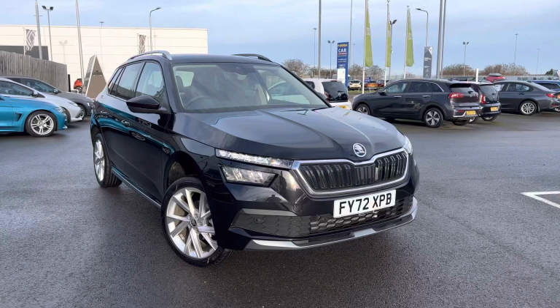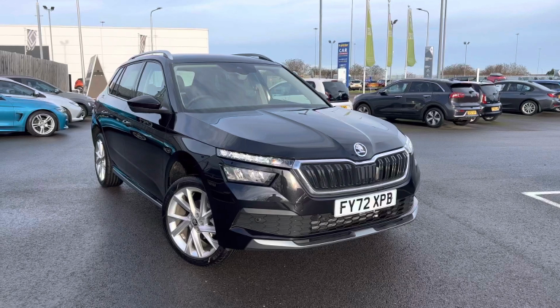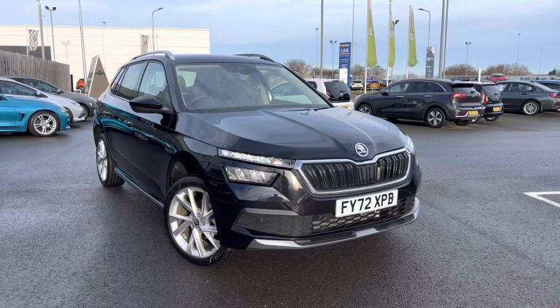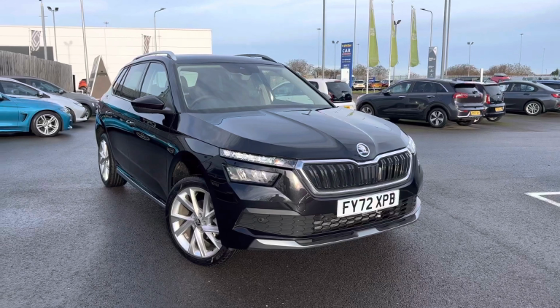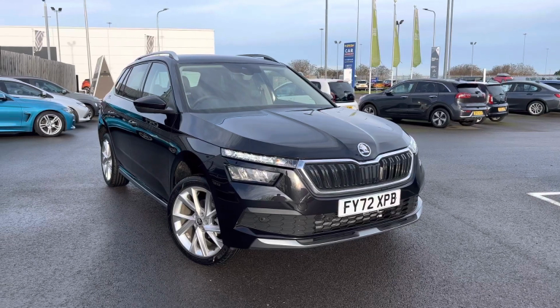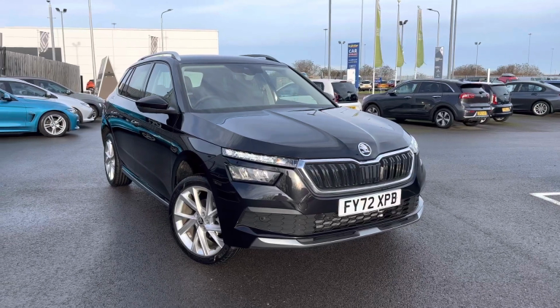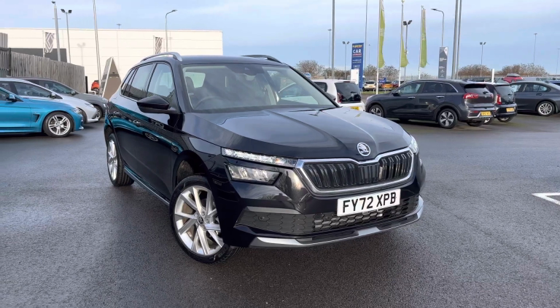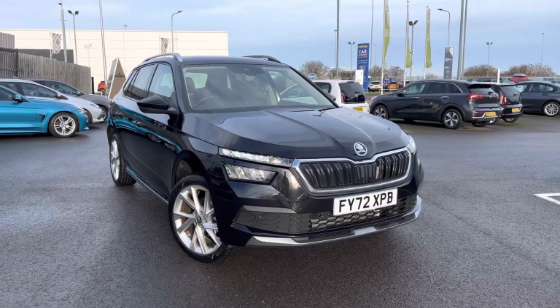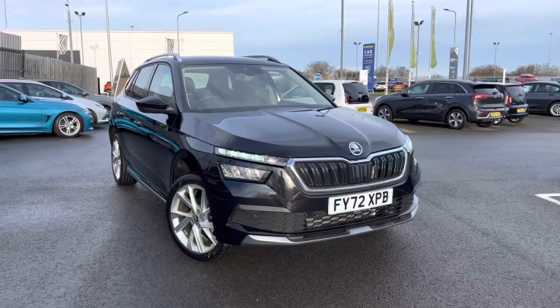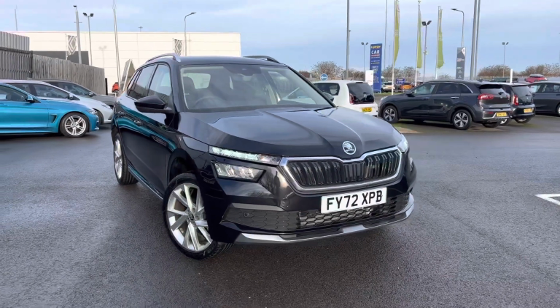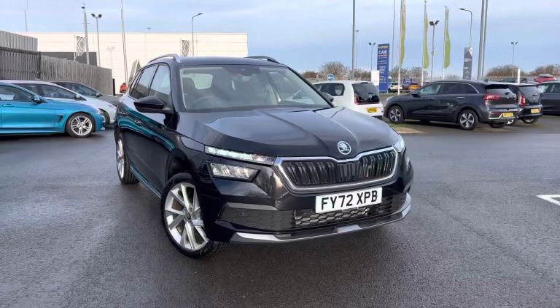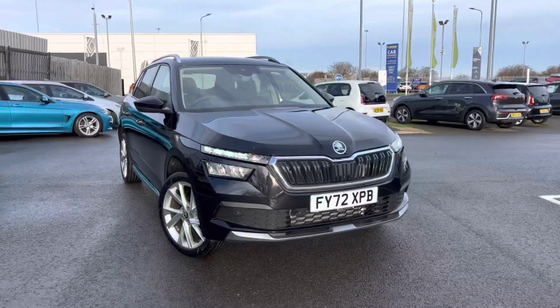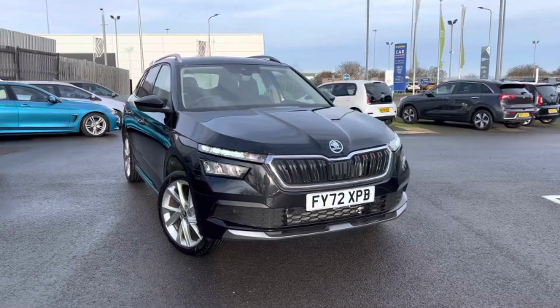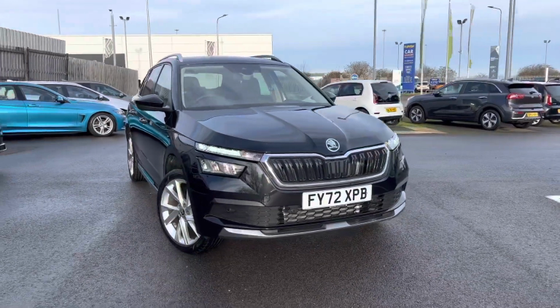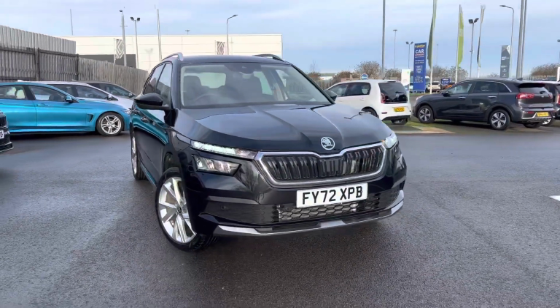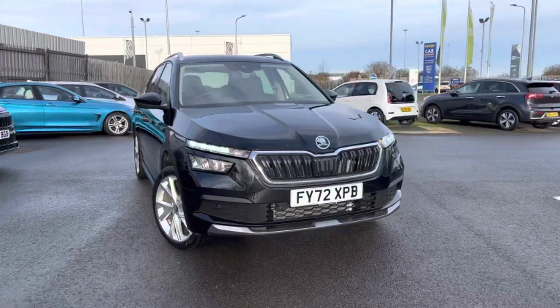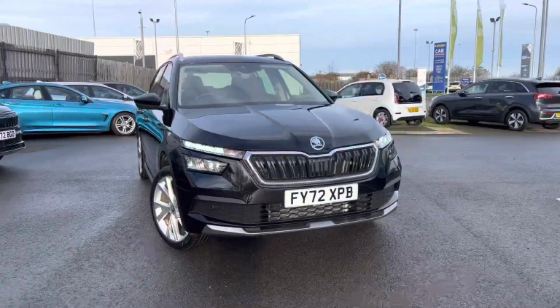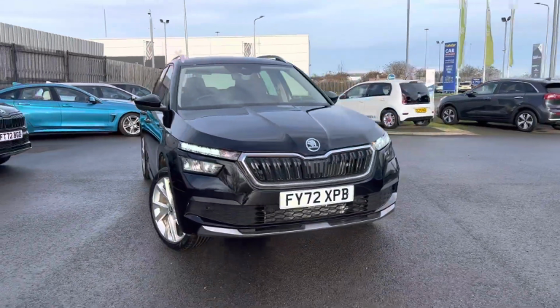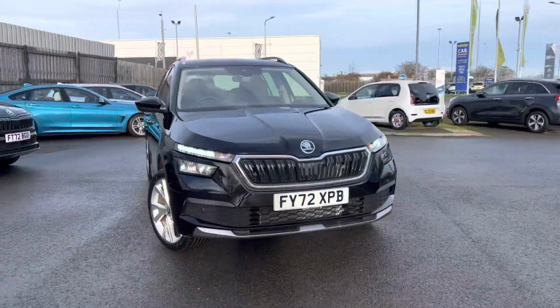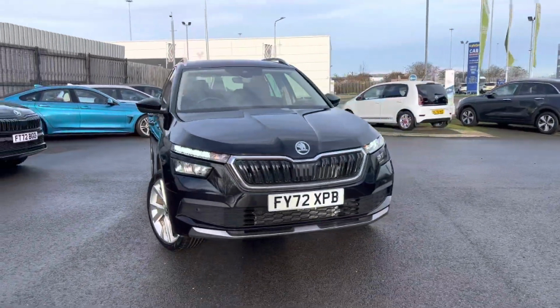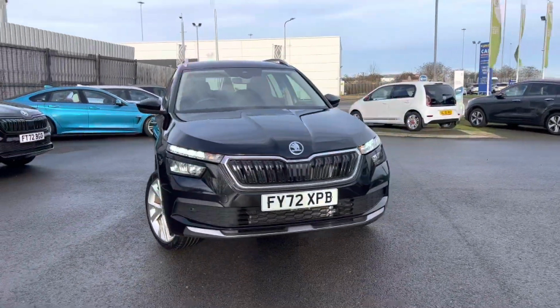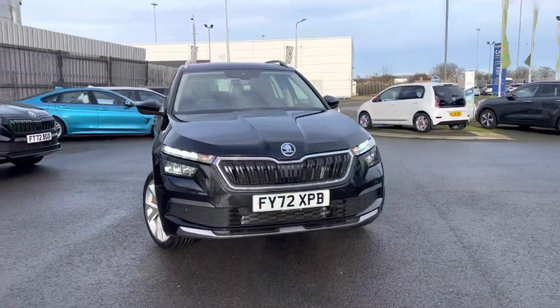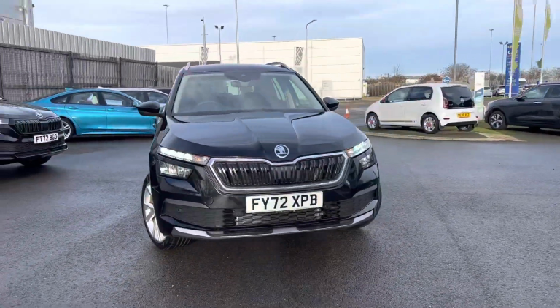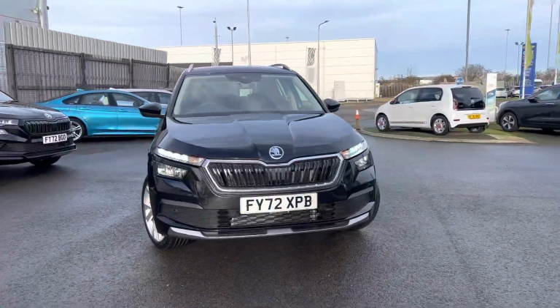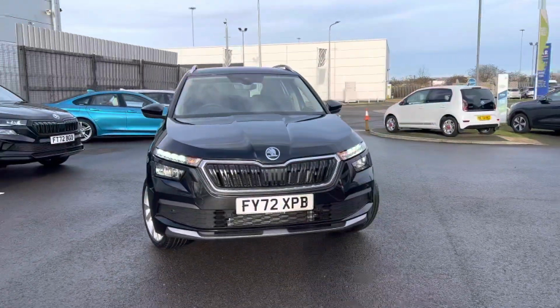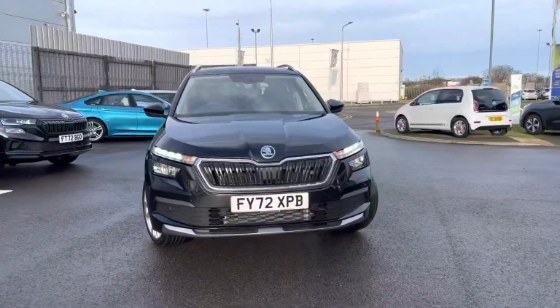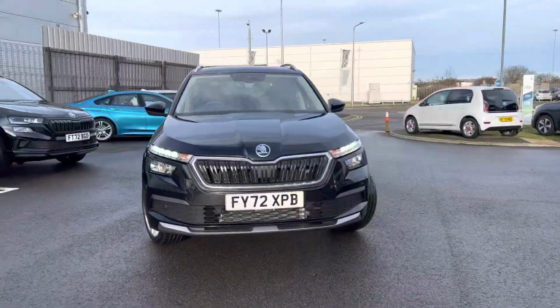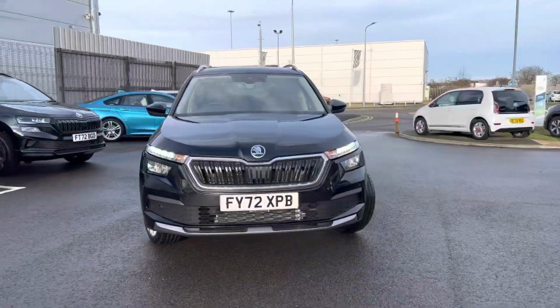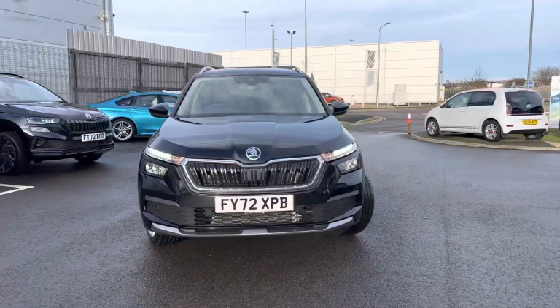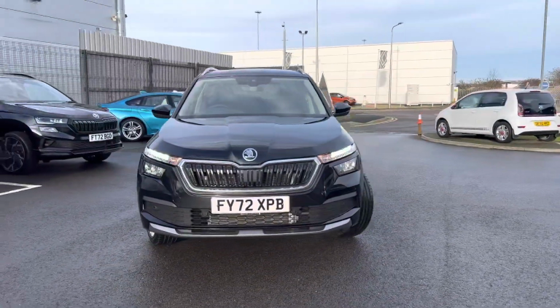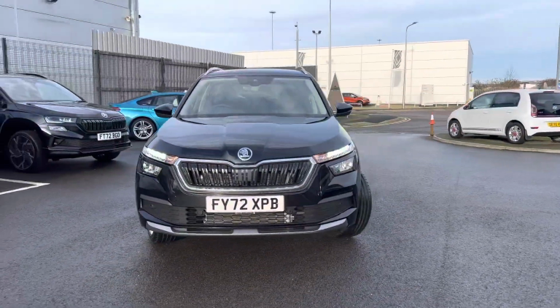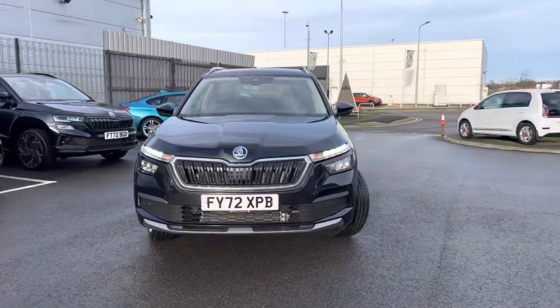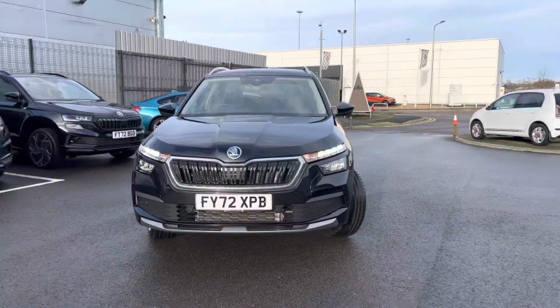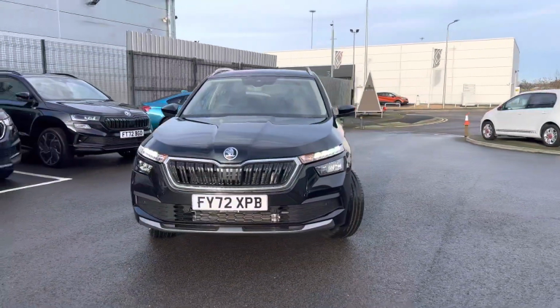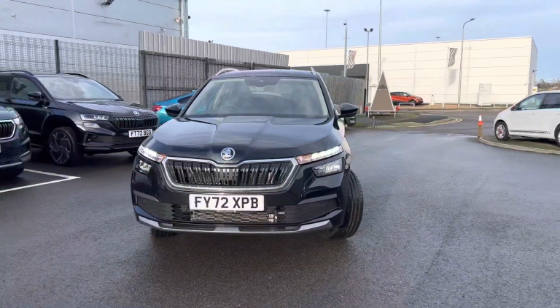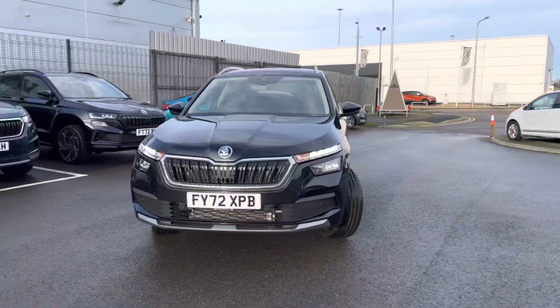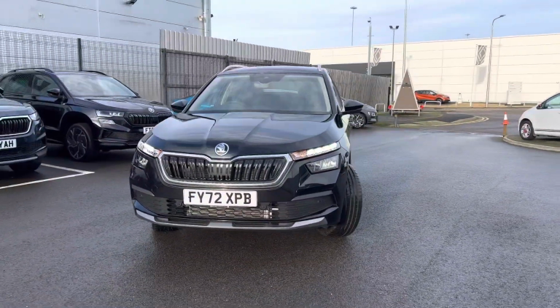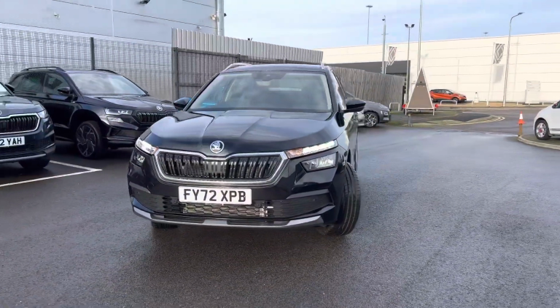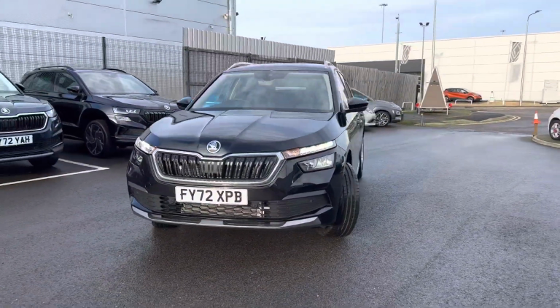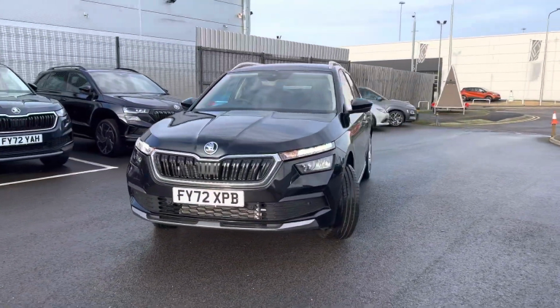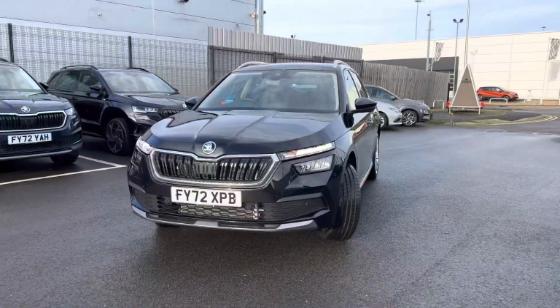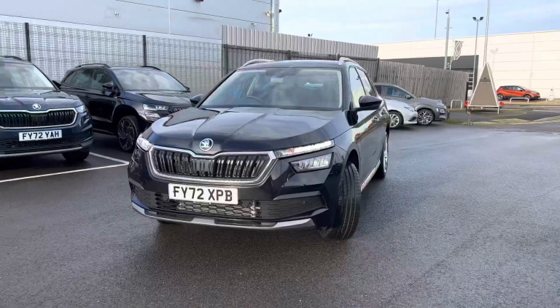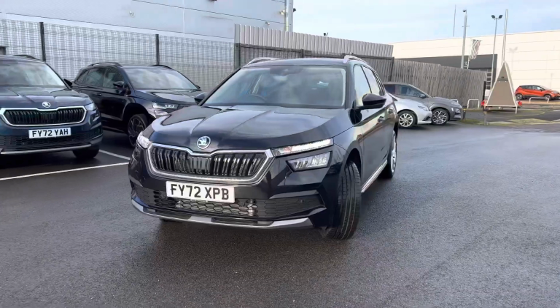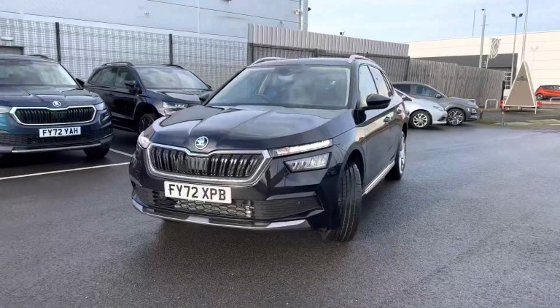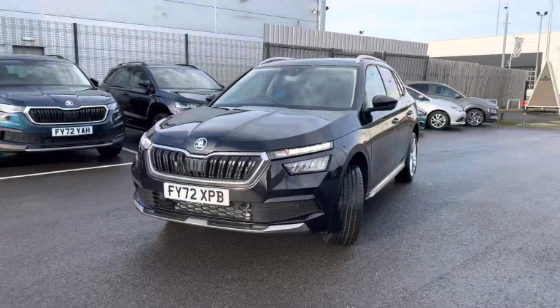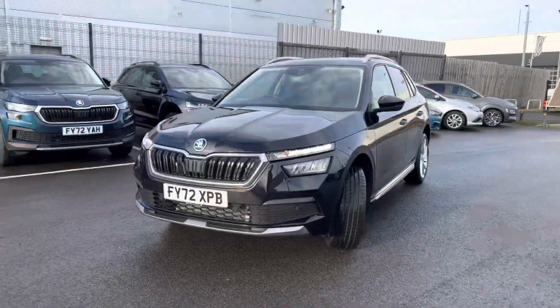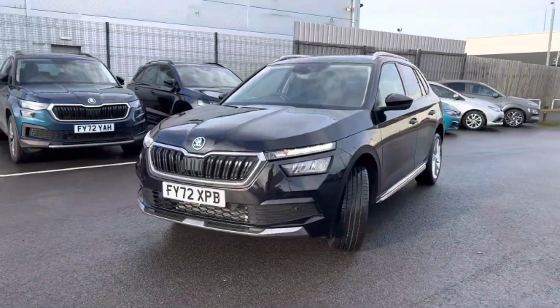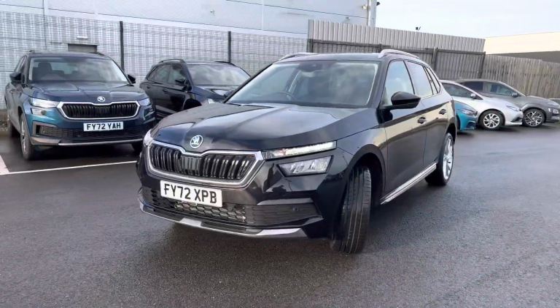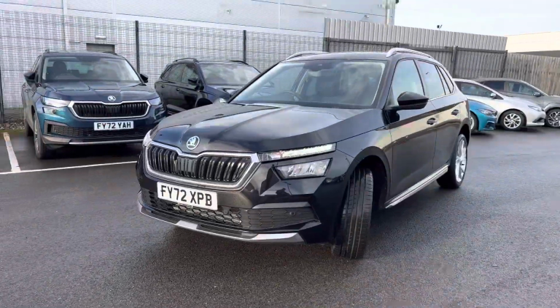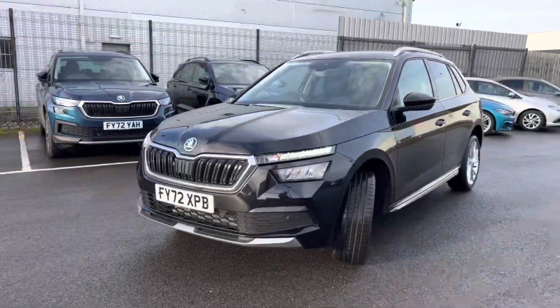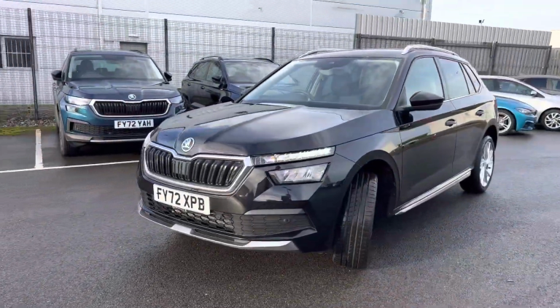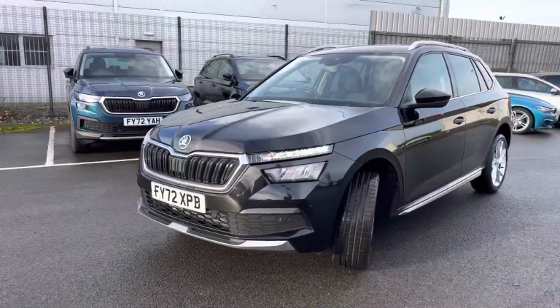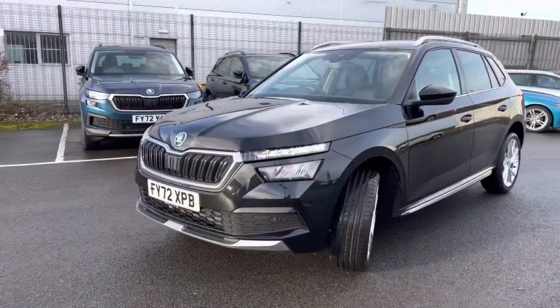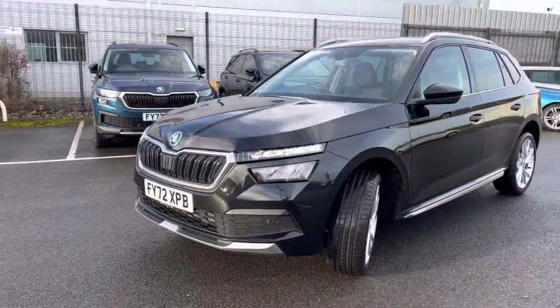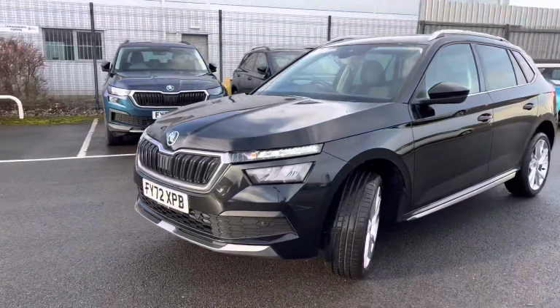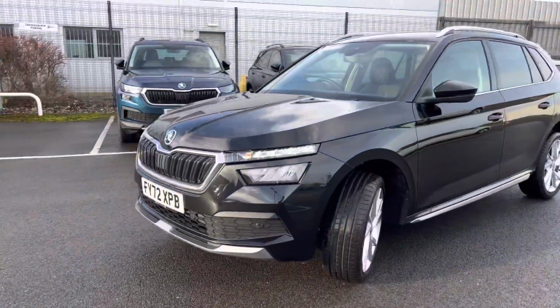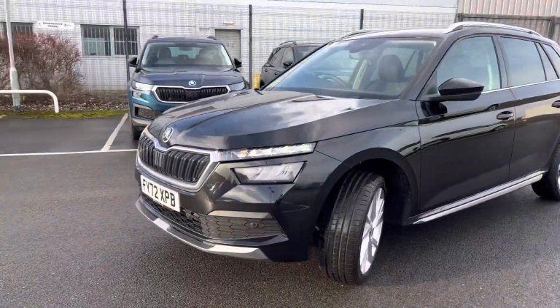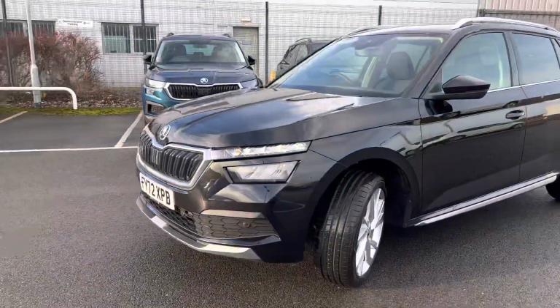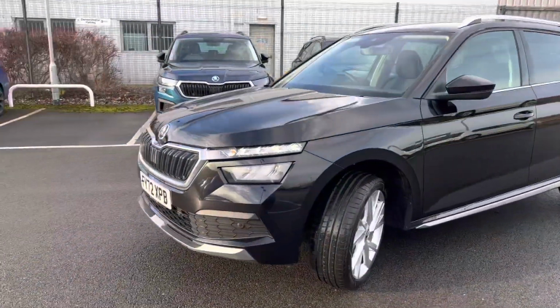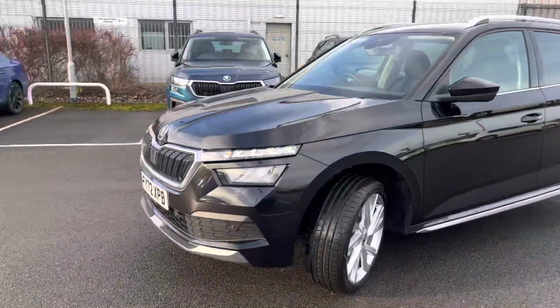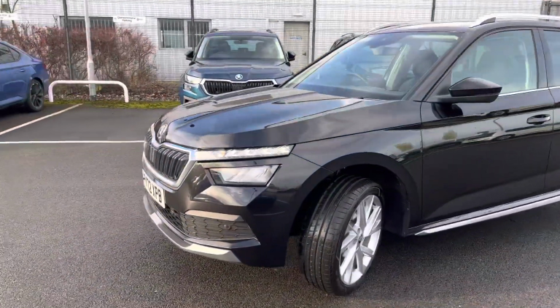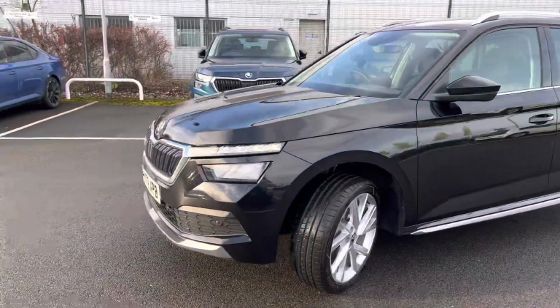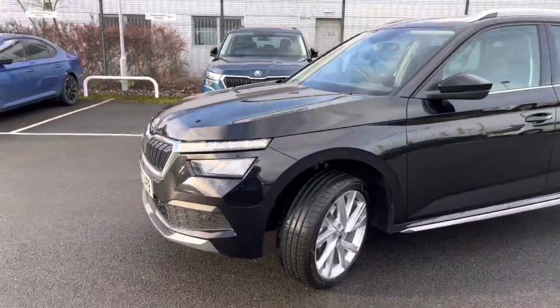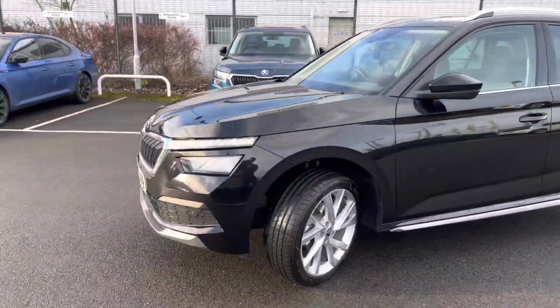Hi, welcome to DMQ Skoda and Drumsby. I'm Ashley and today I'm going to be showing you around this 72-plate Kamiq SEL Executive, finishing in black magic pearl effect.